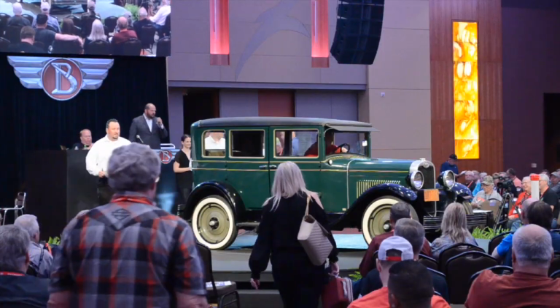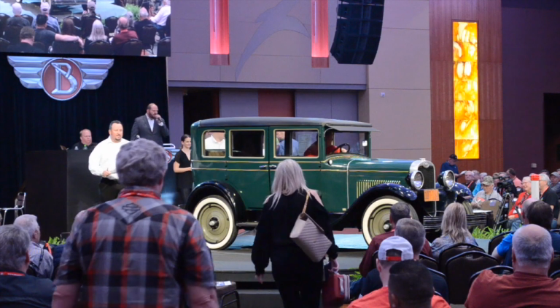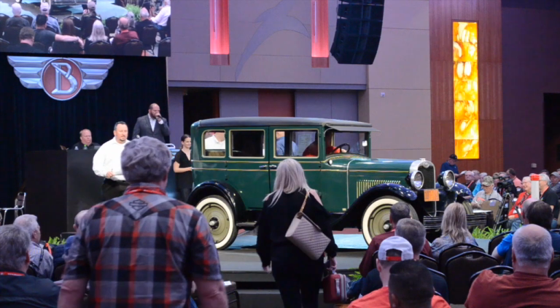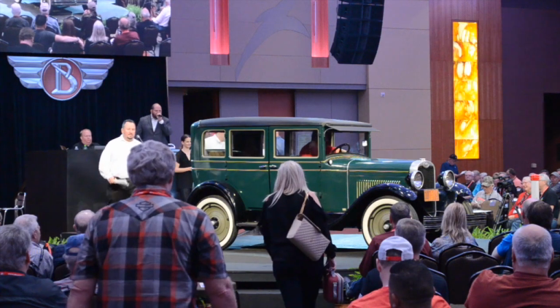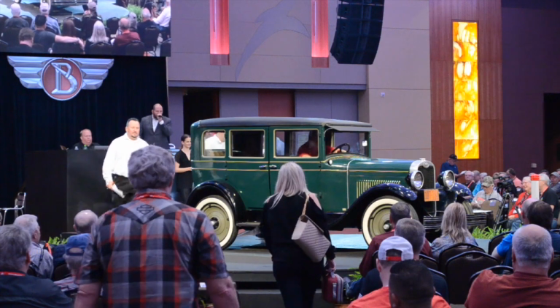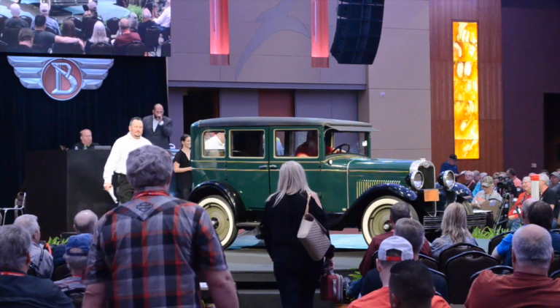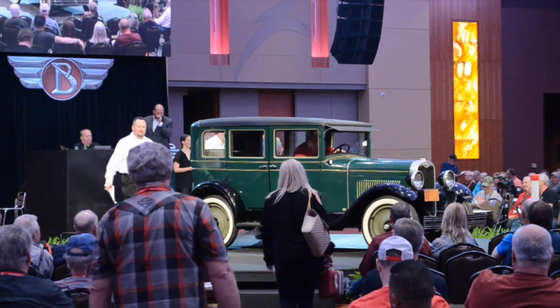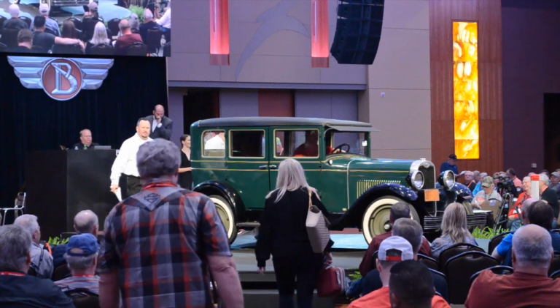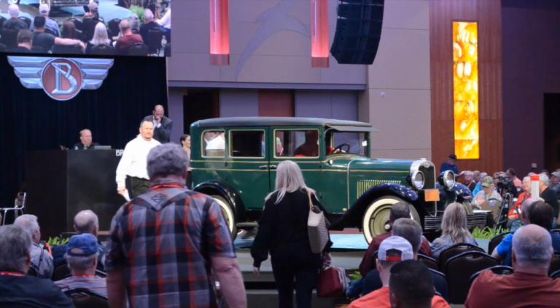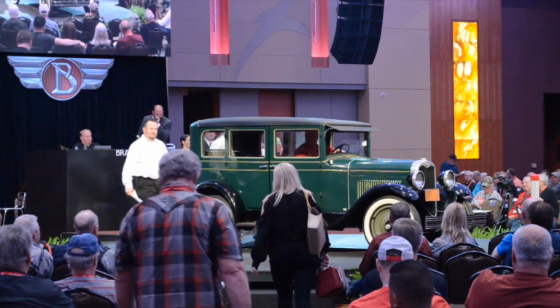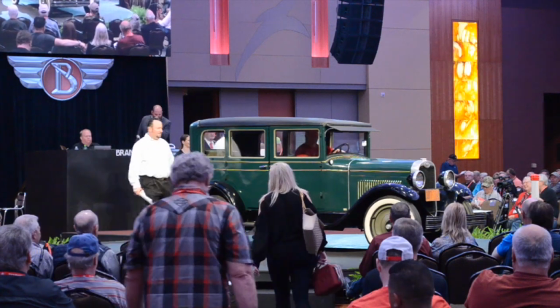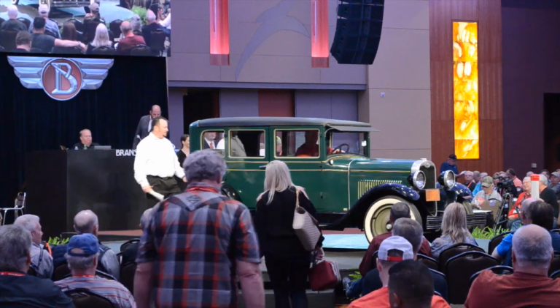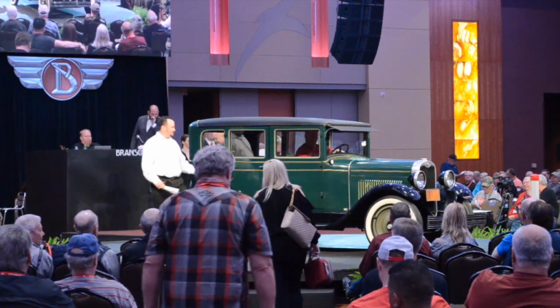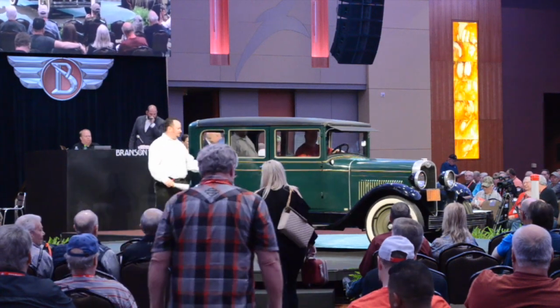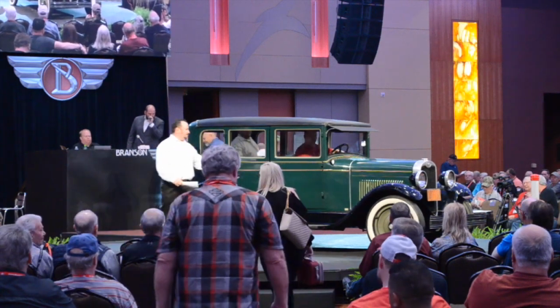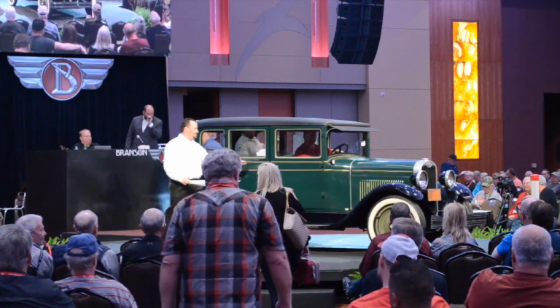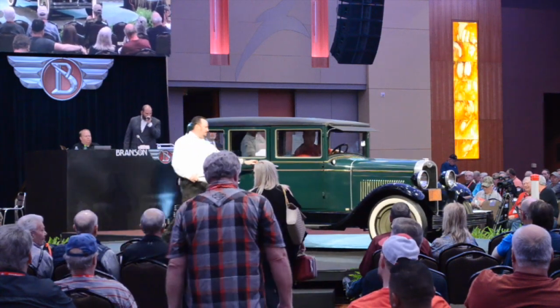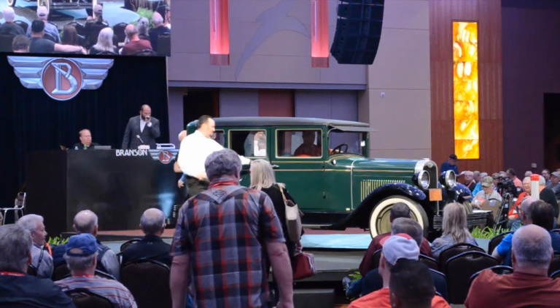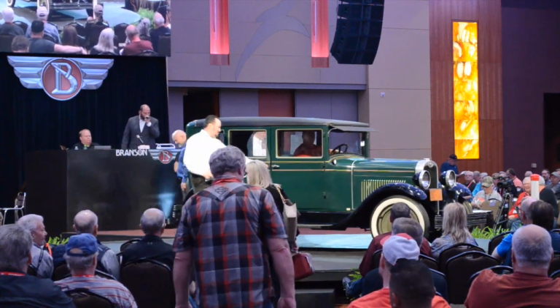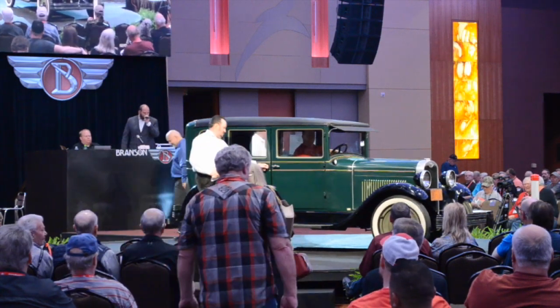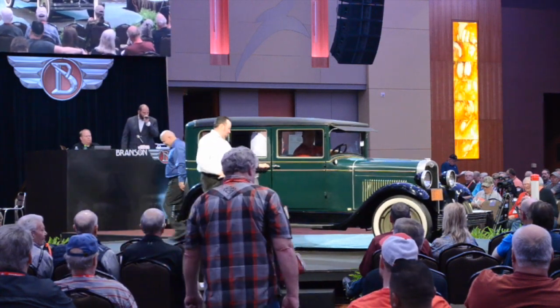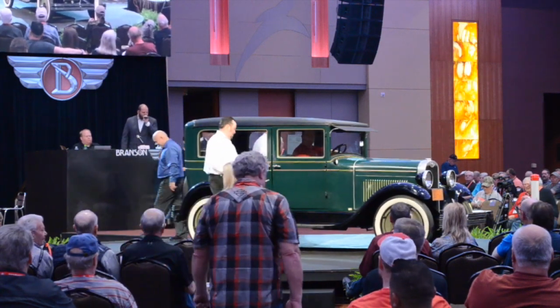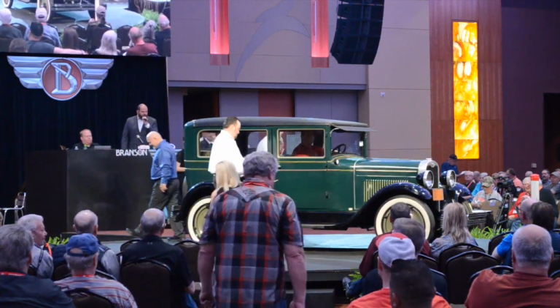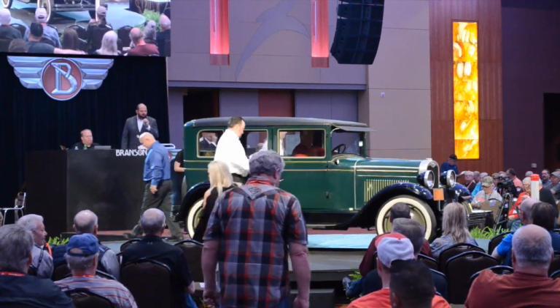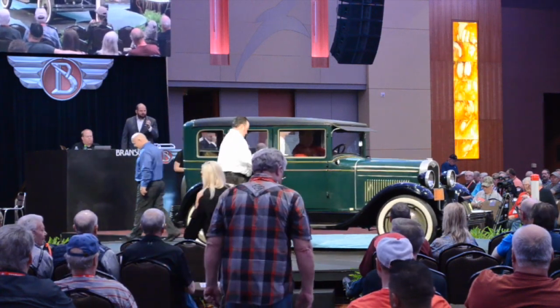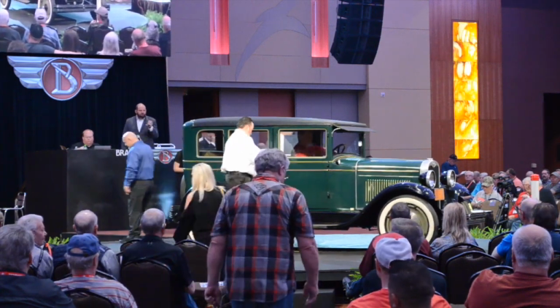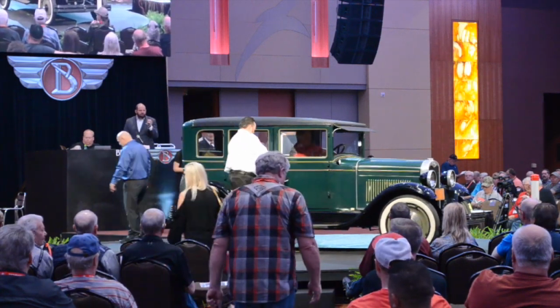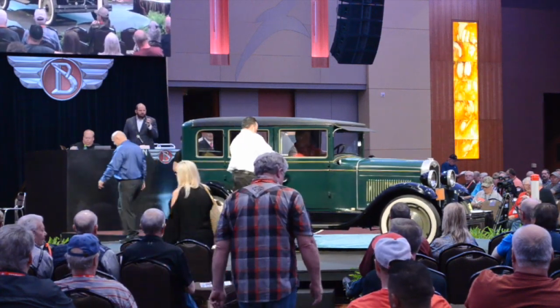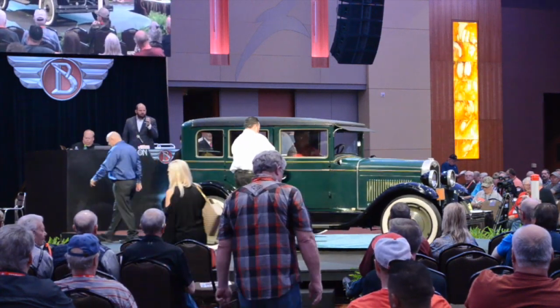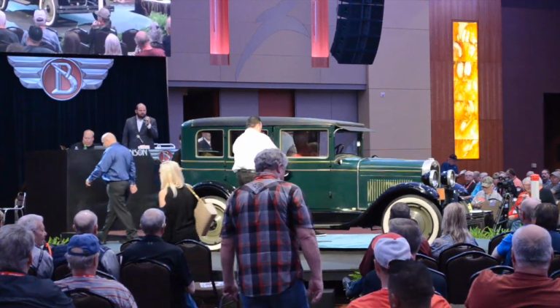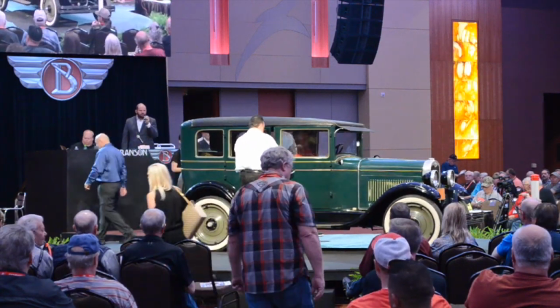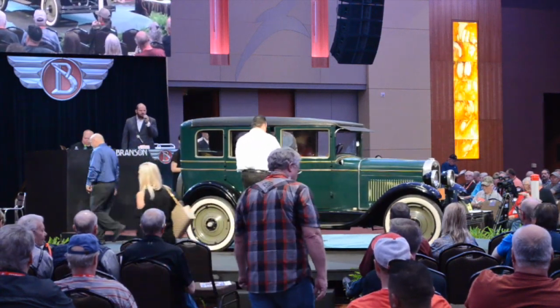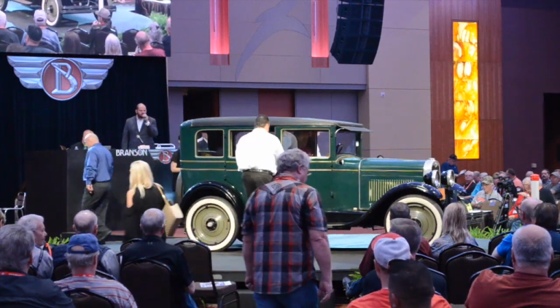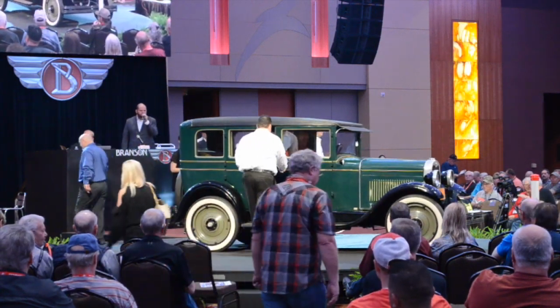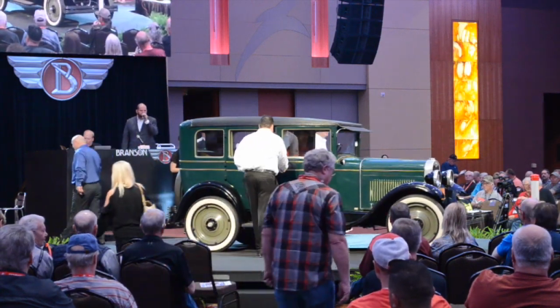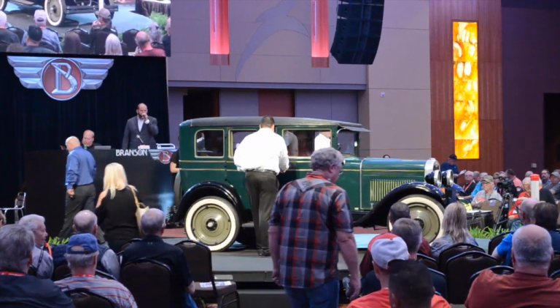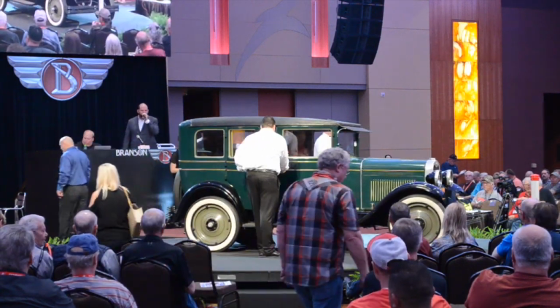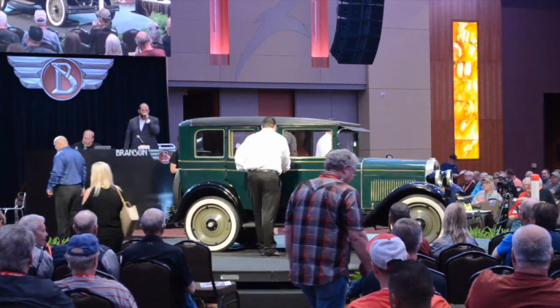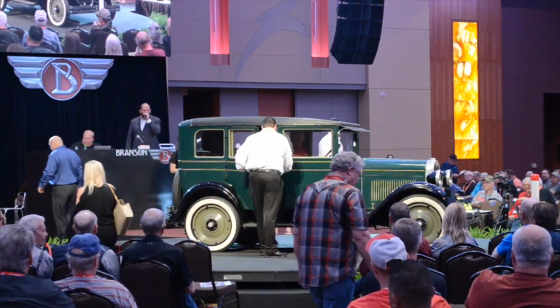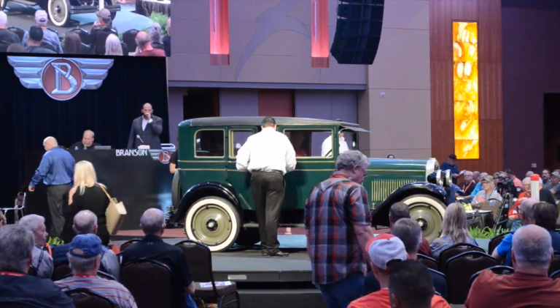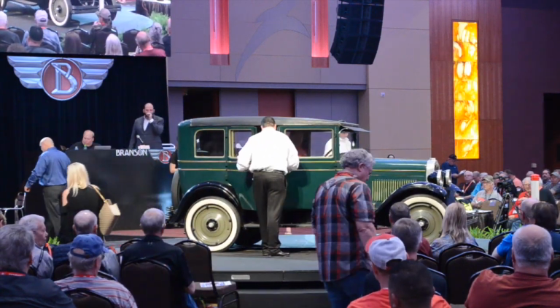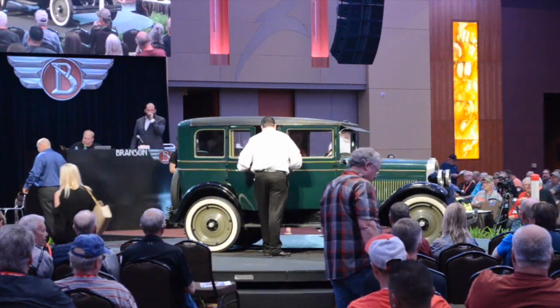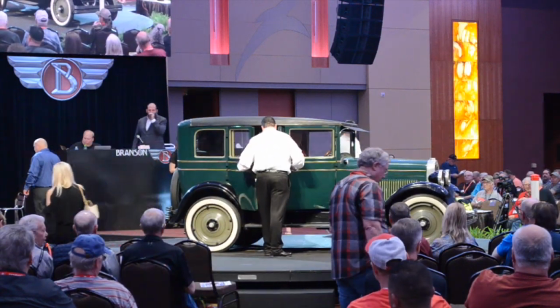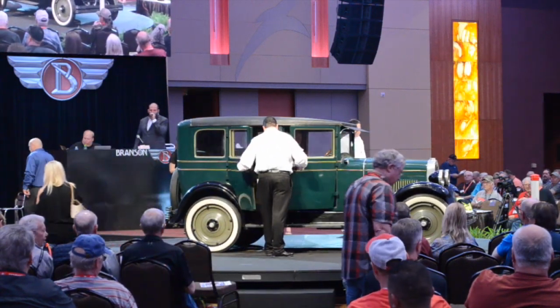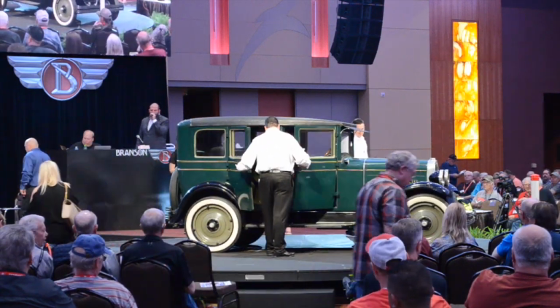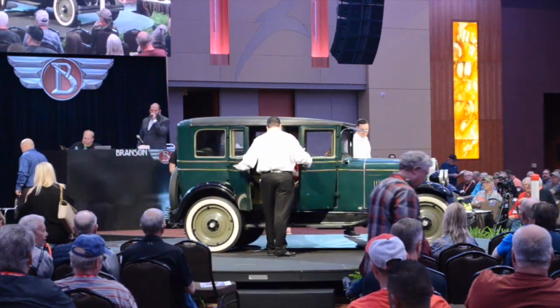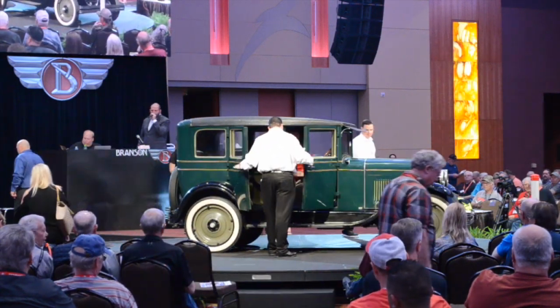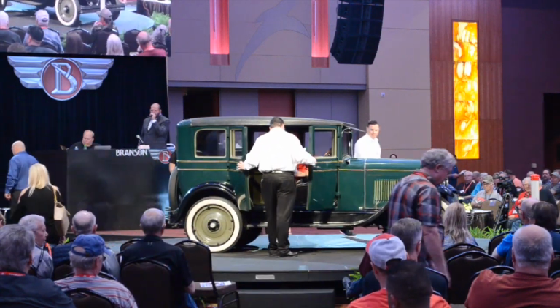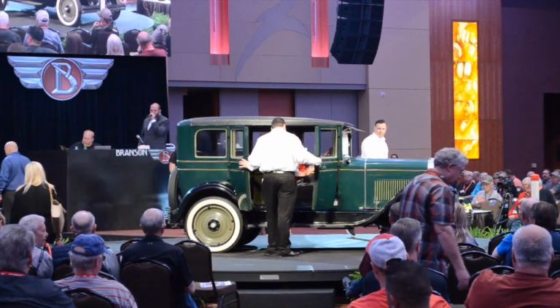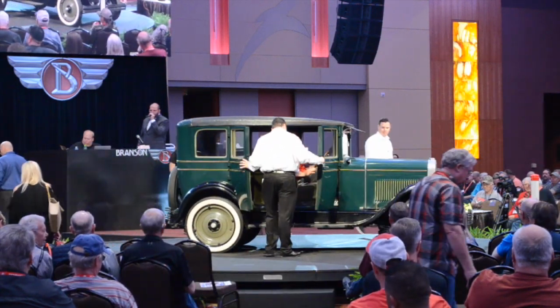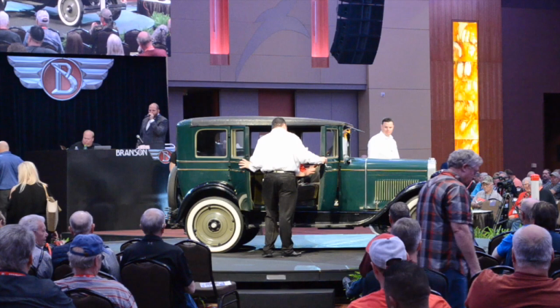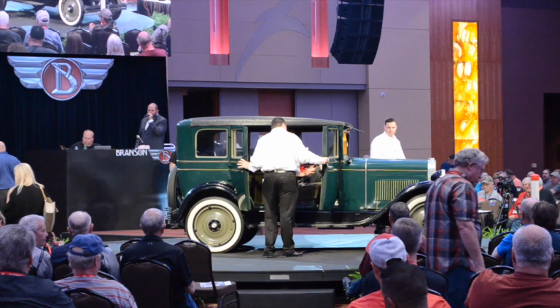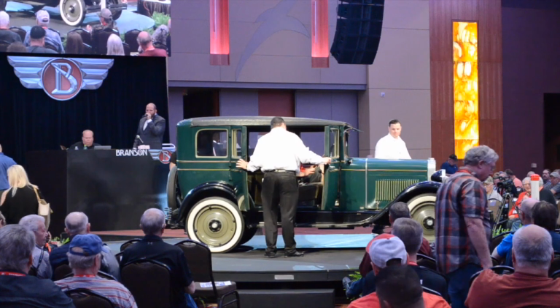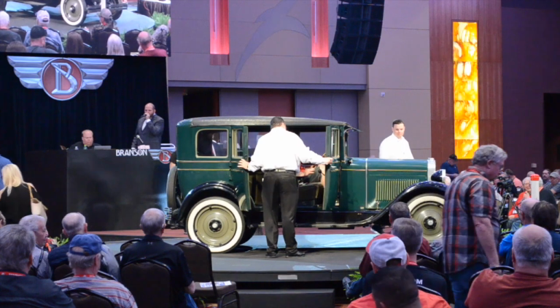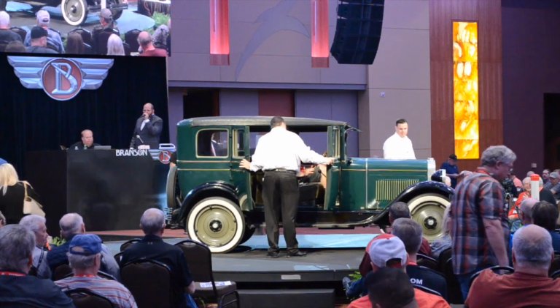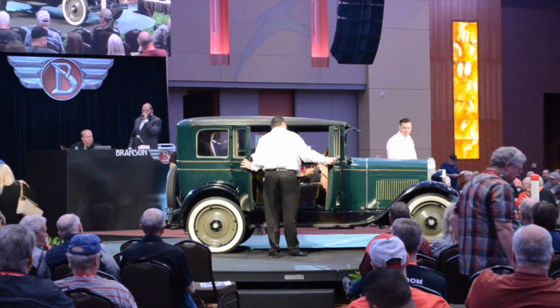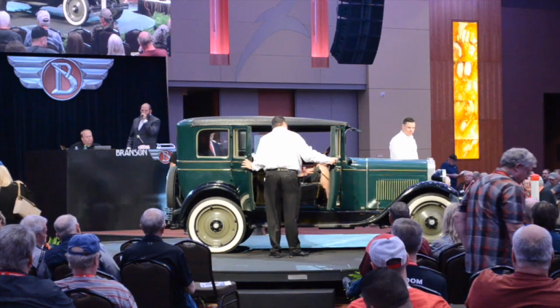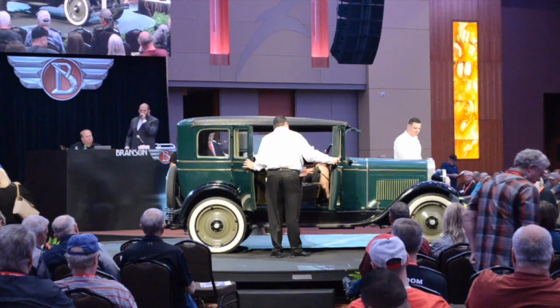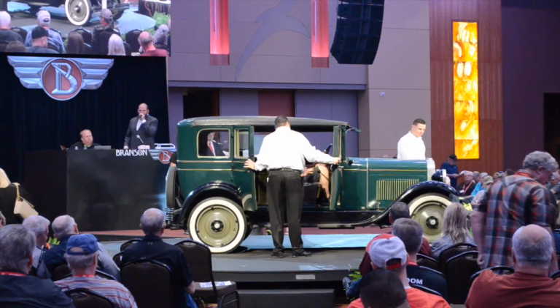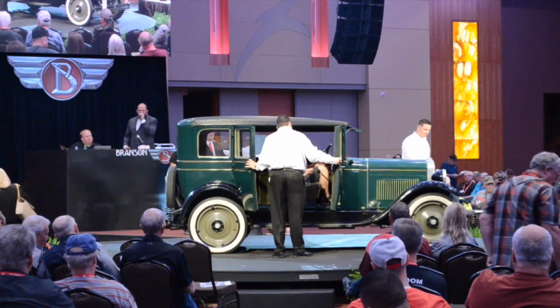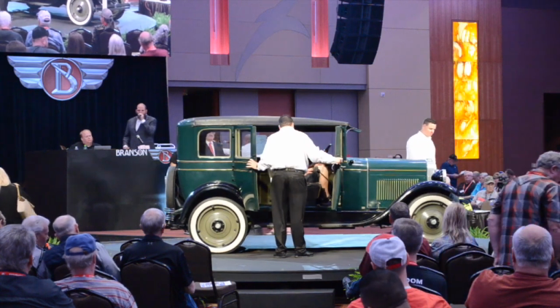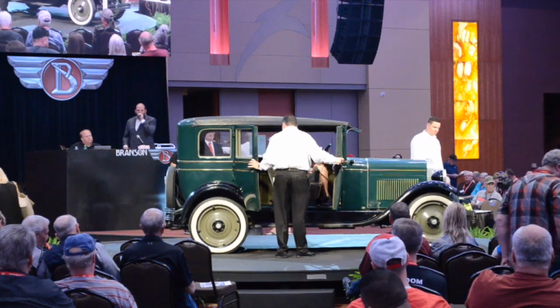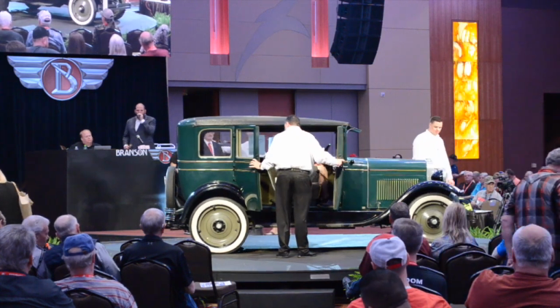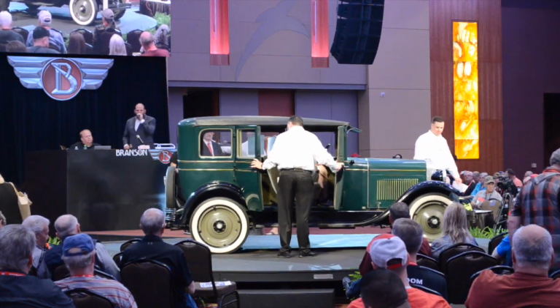Lot 502: 1928 Chevrolet National four-door sedan.